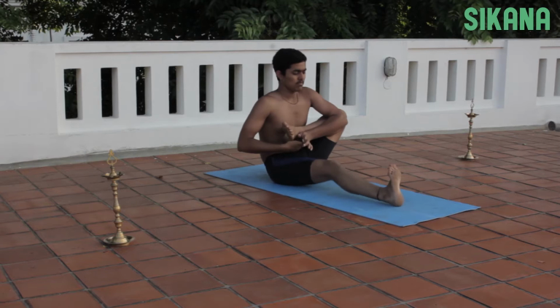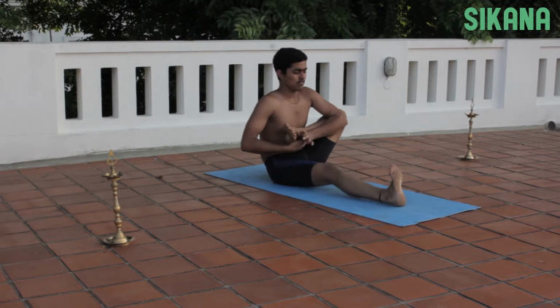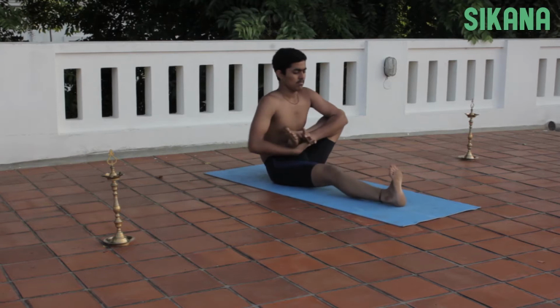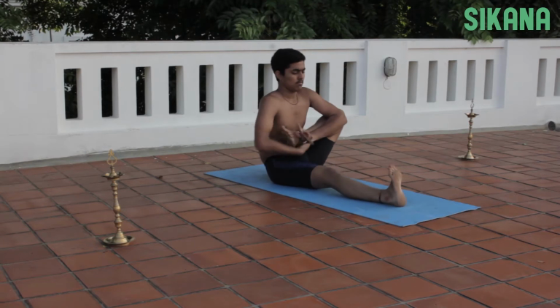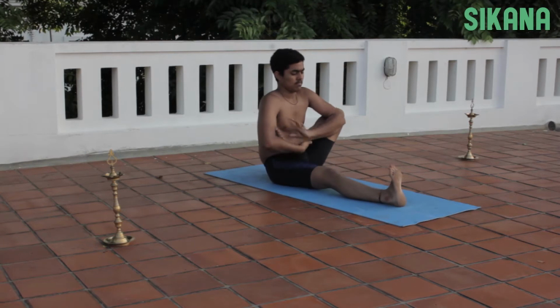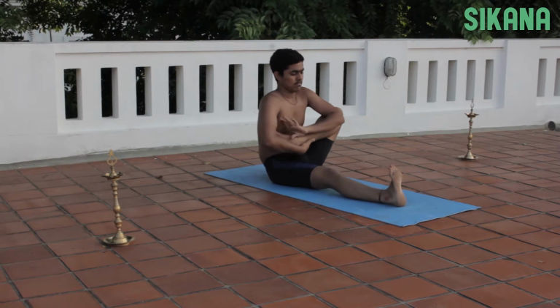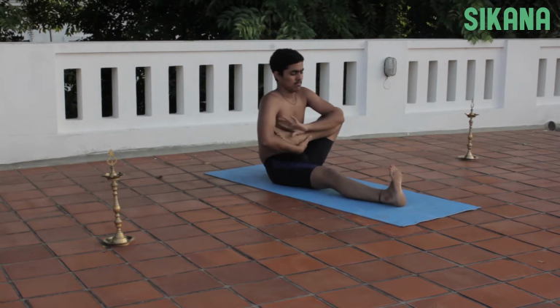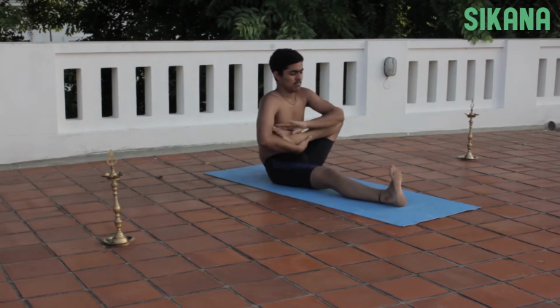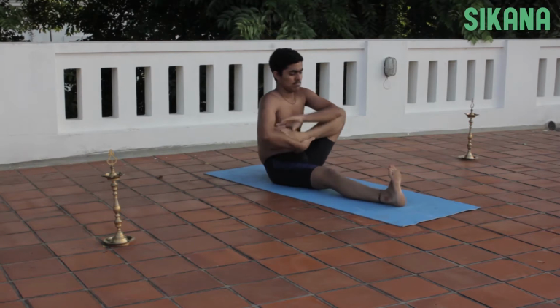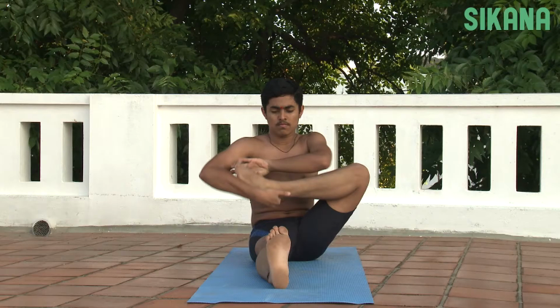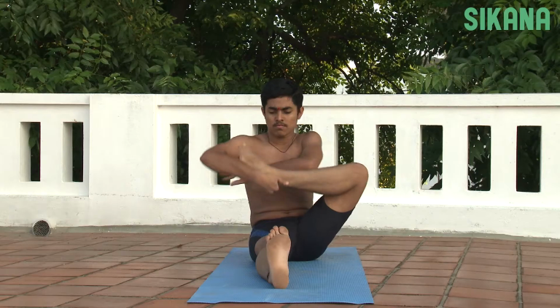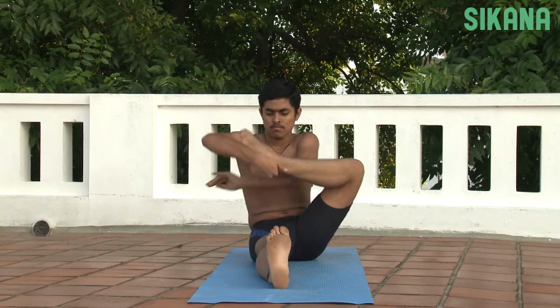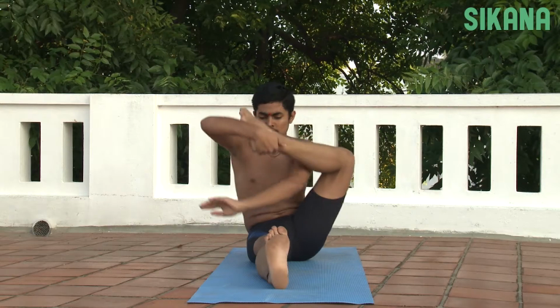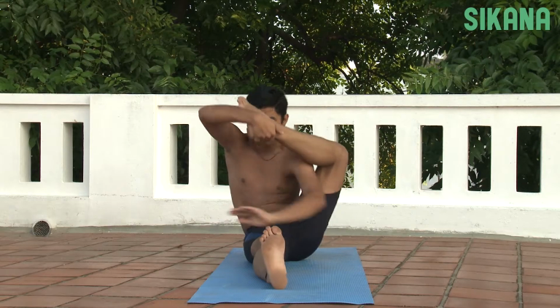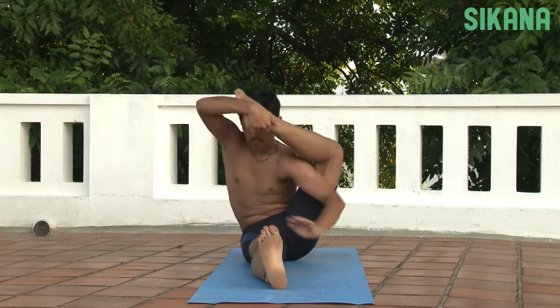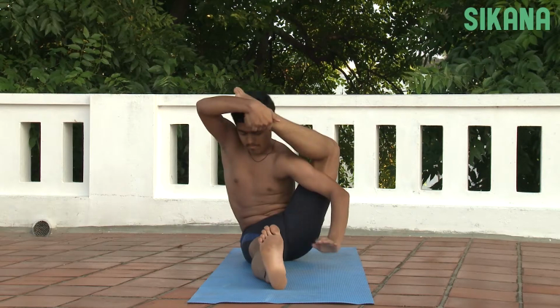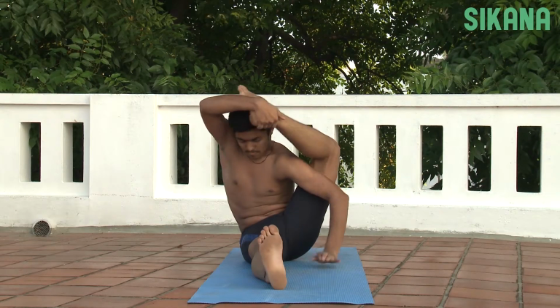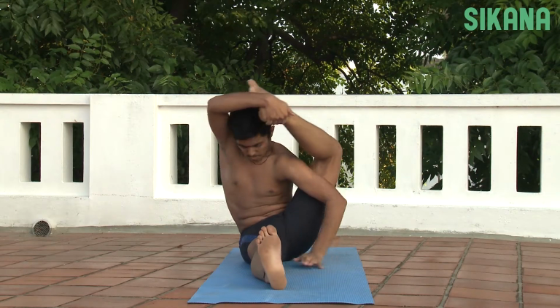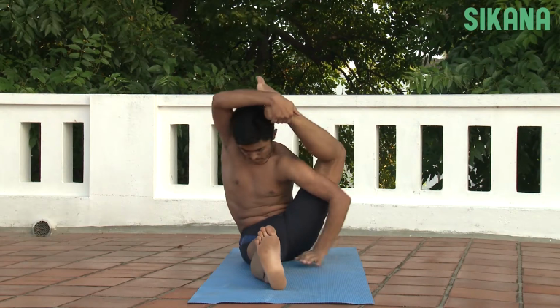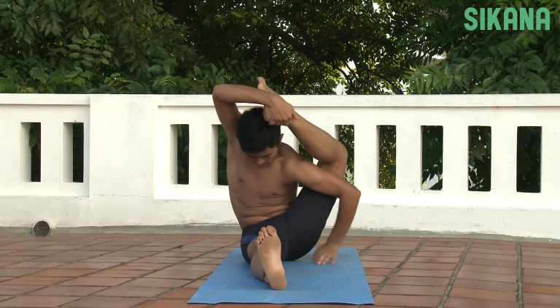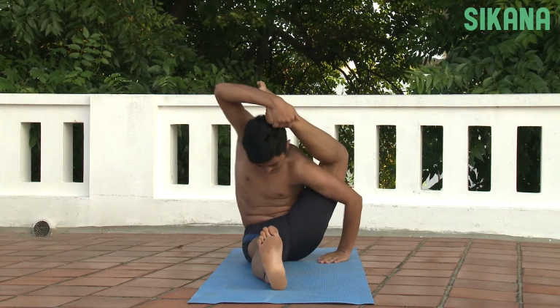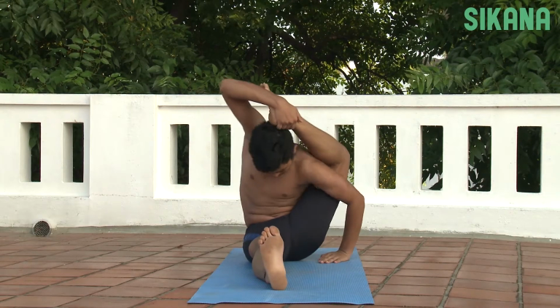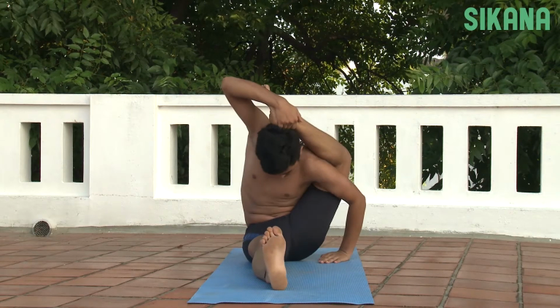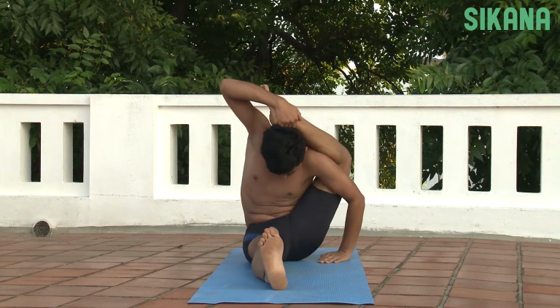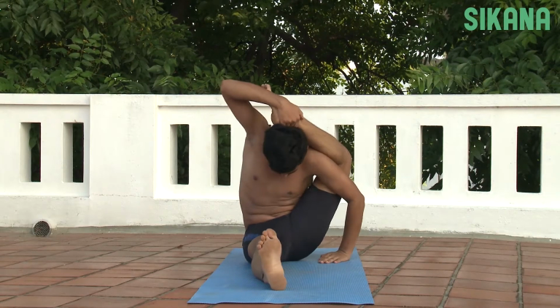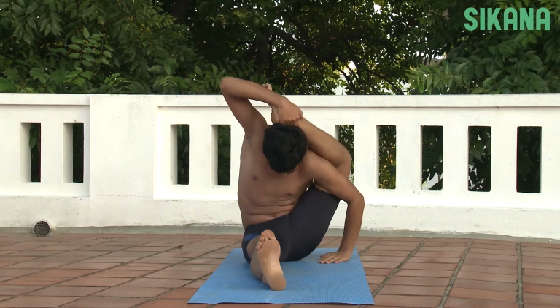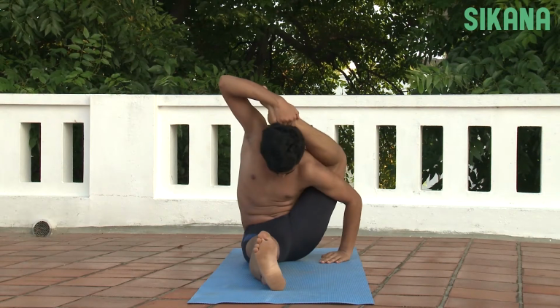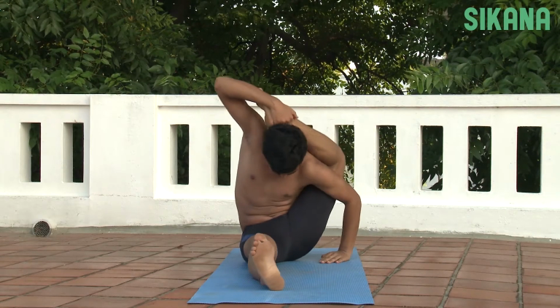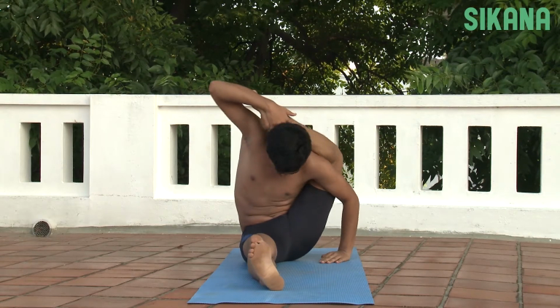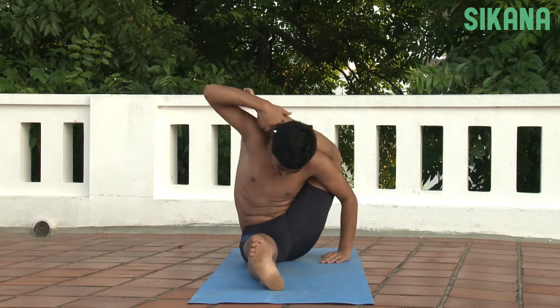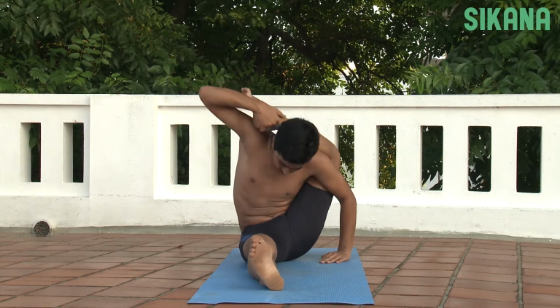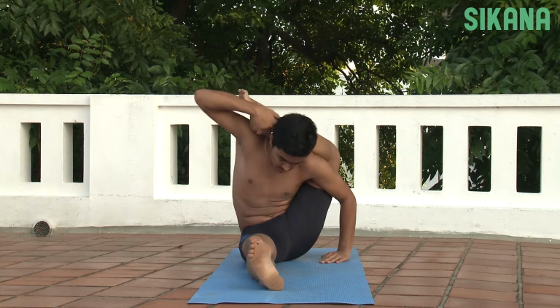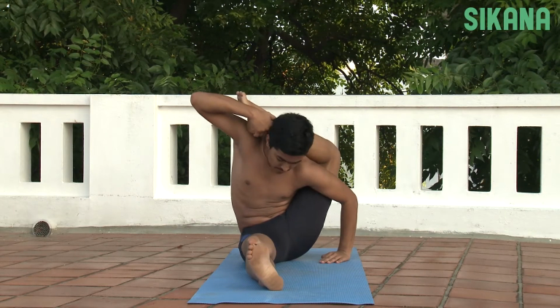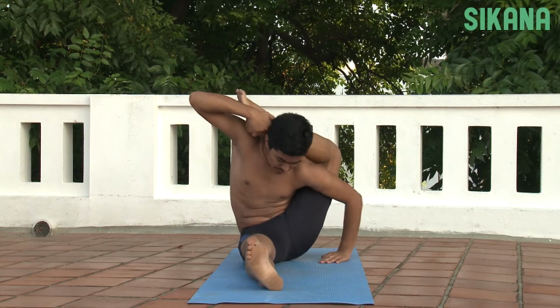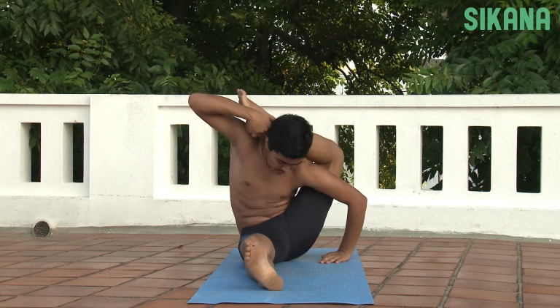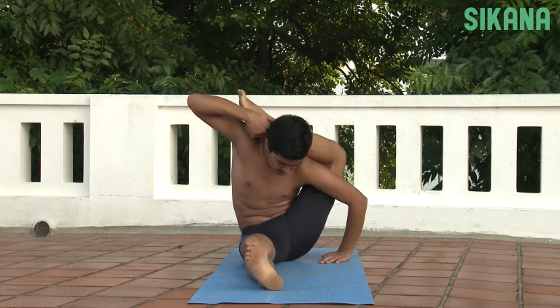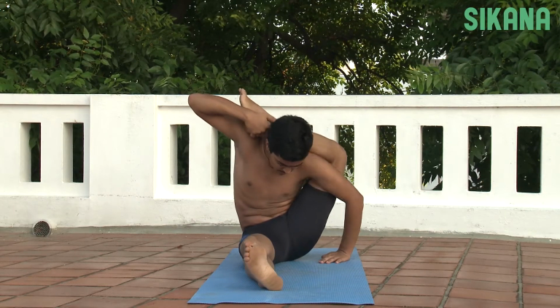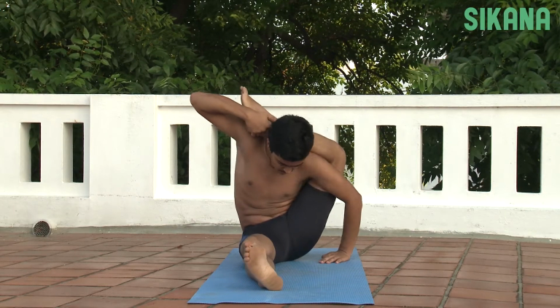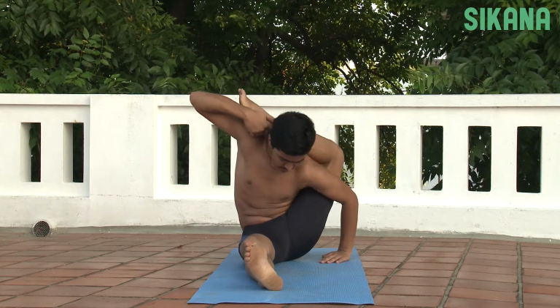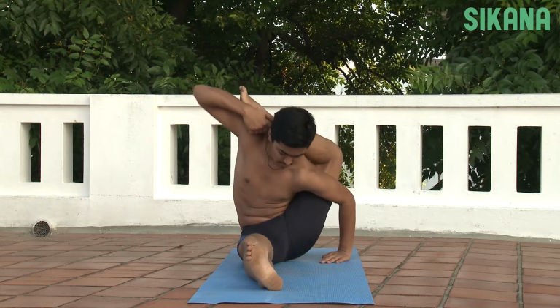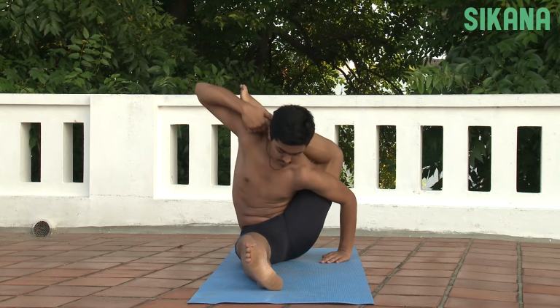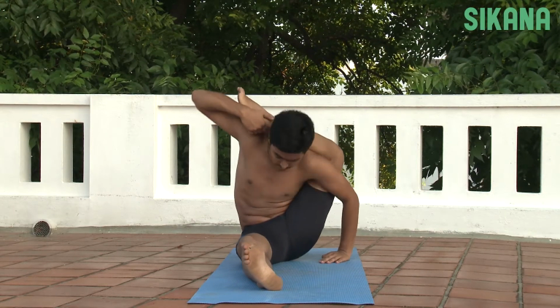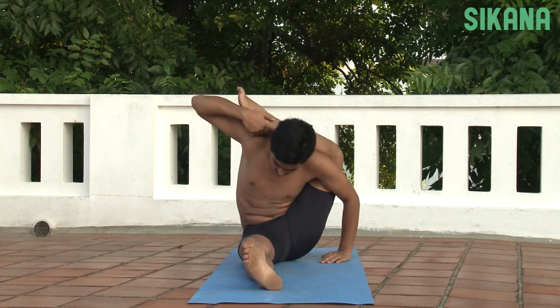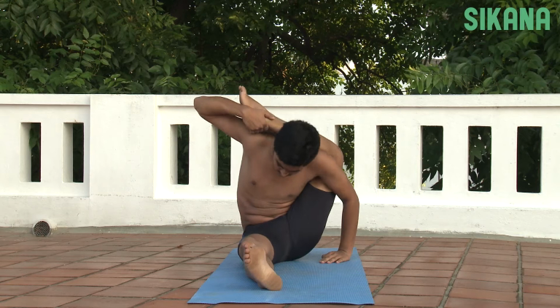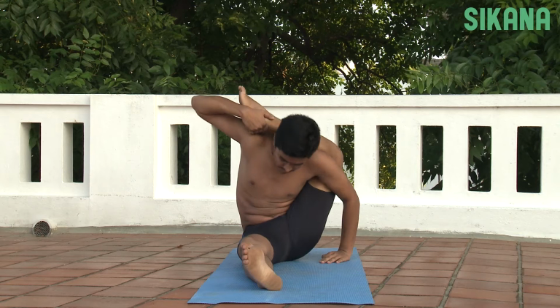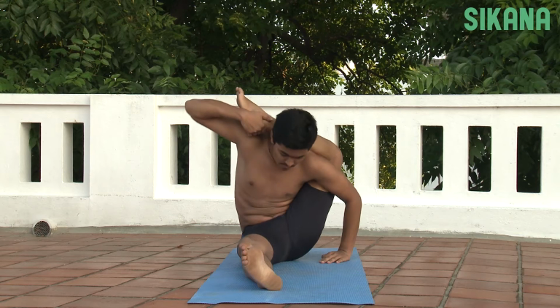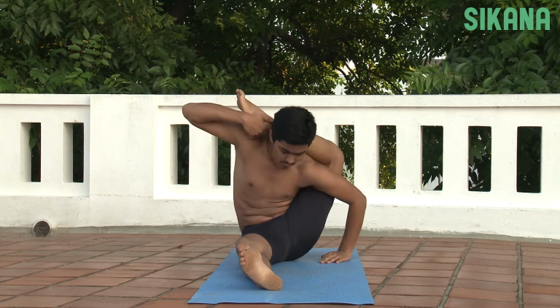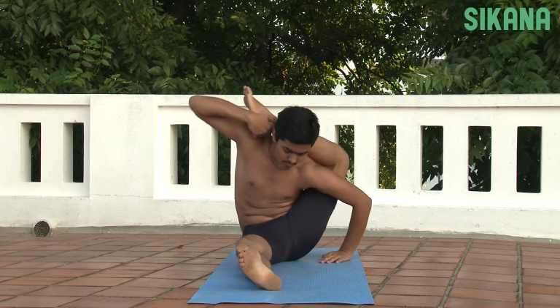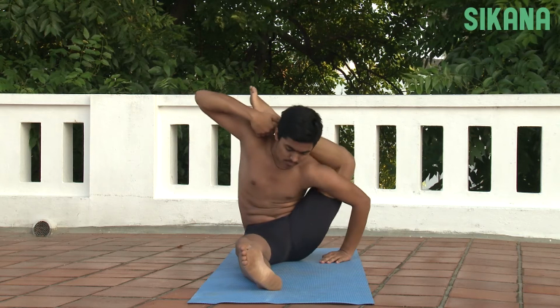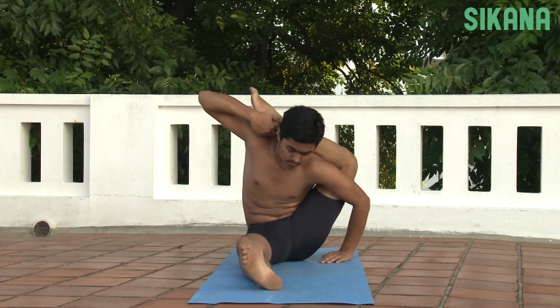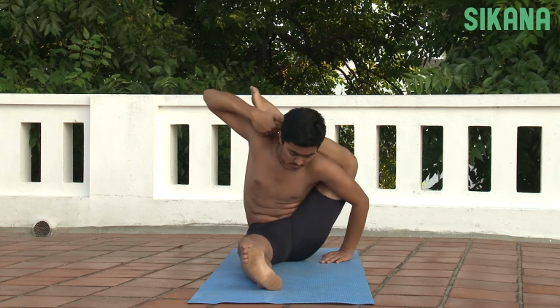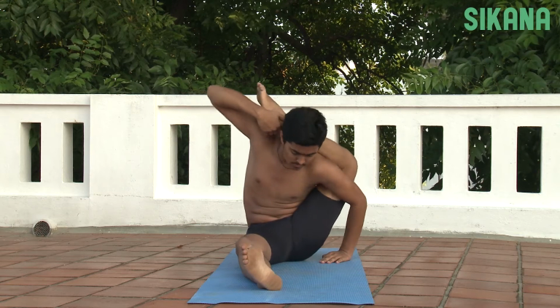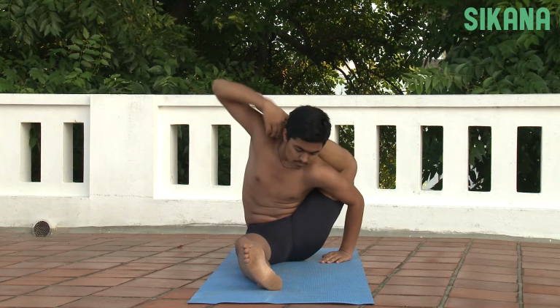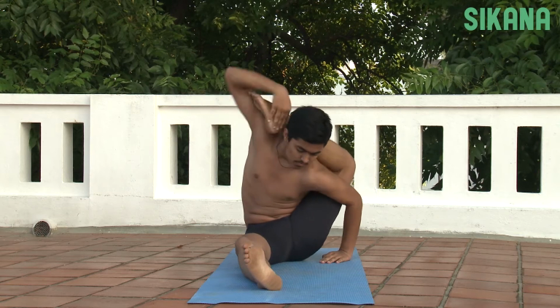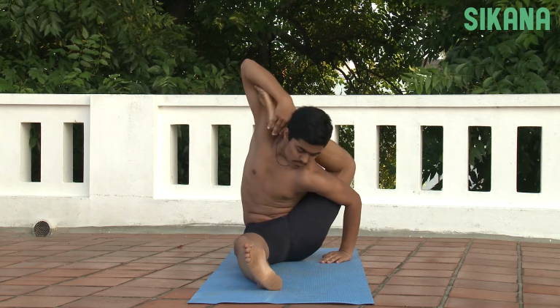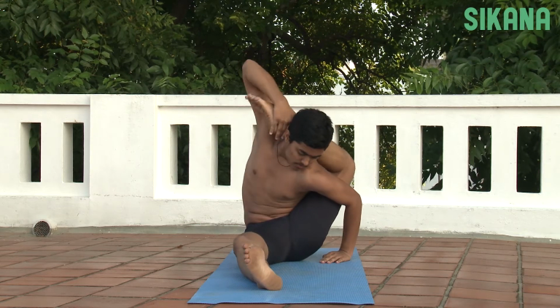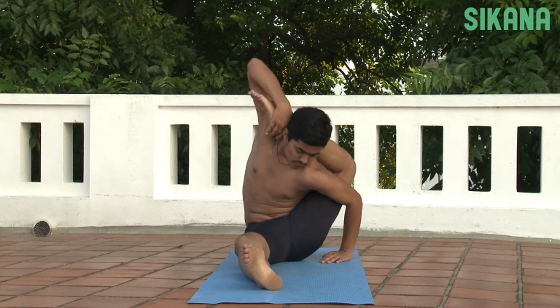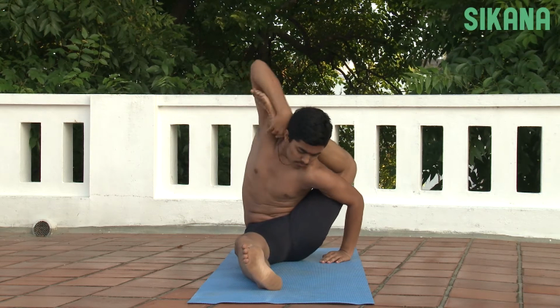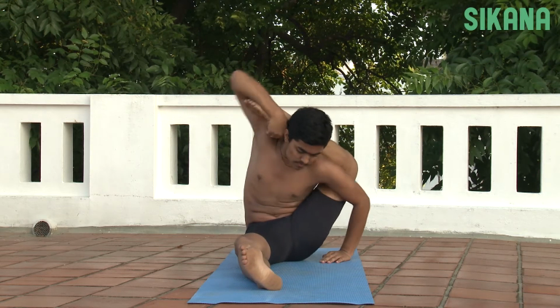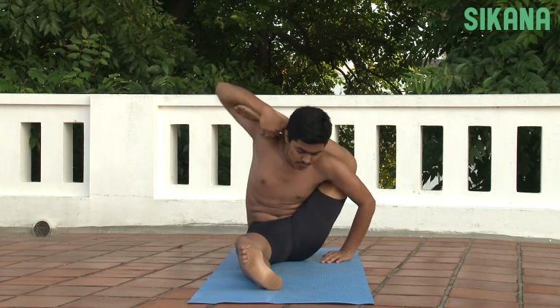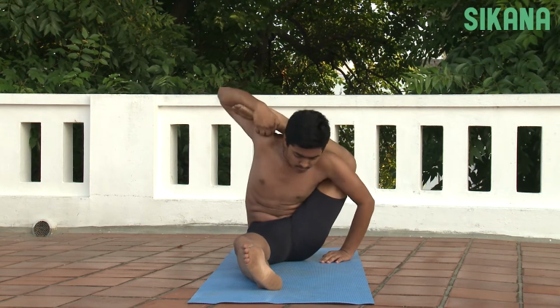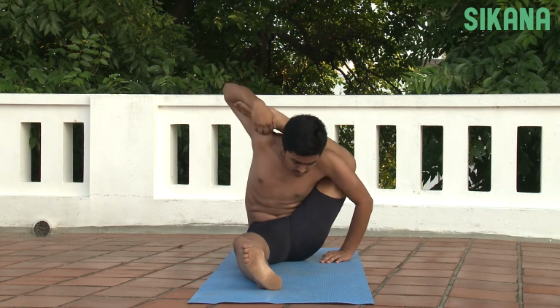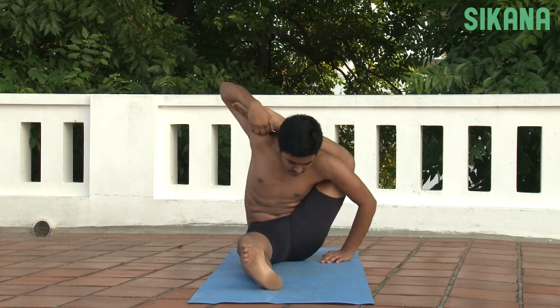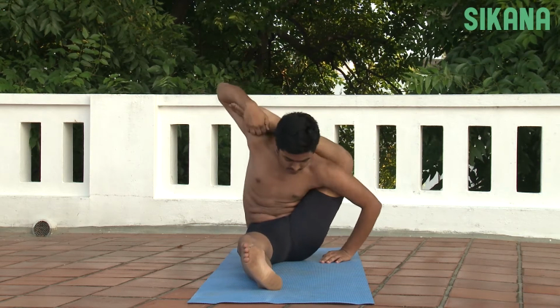This asana should not be attempted unless the body is very flexible. People with a weak back, shoulders, or wrists should not attempt this asana.